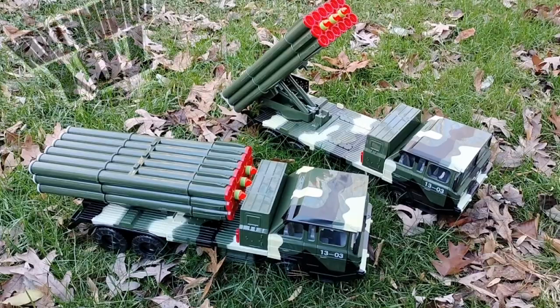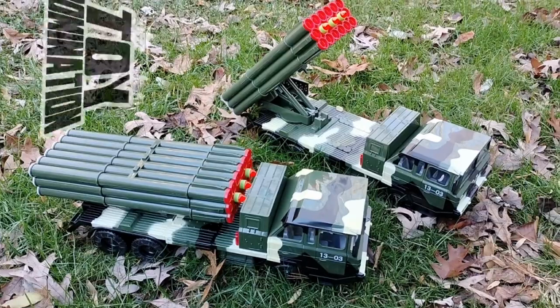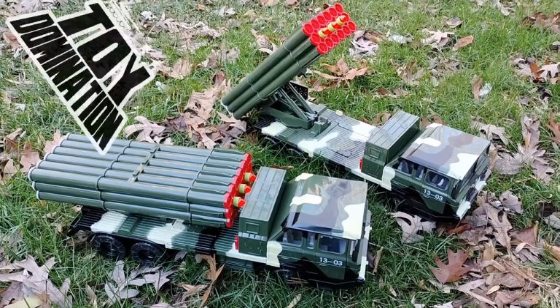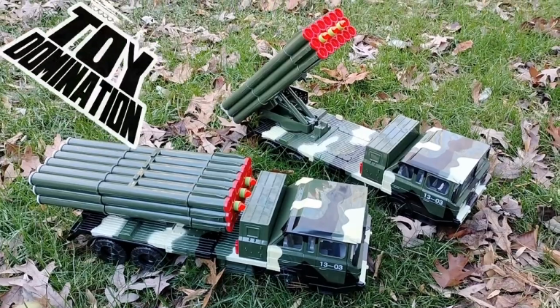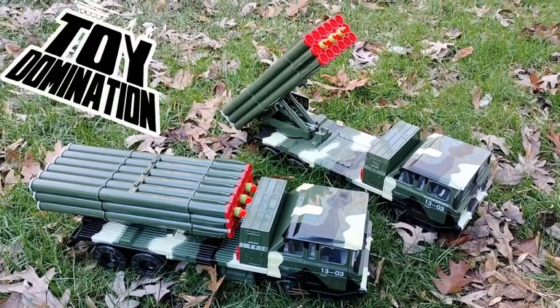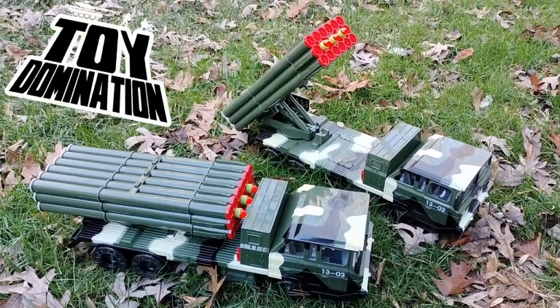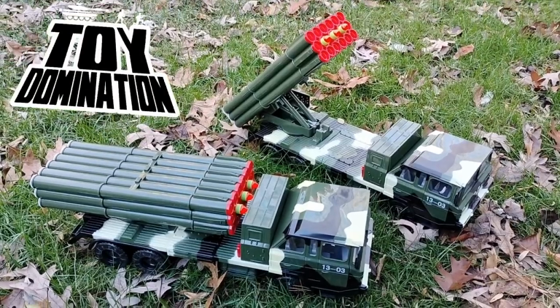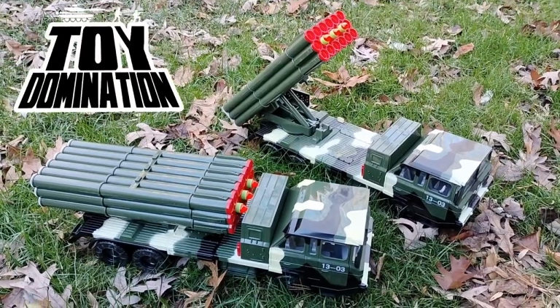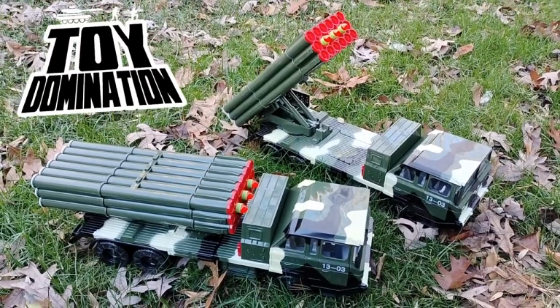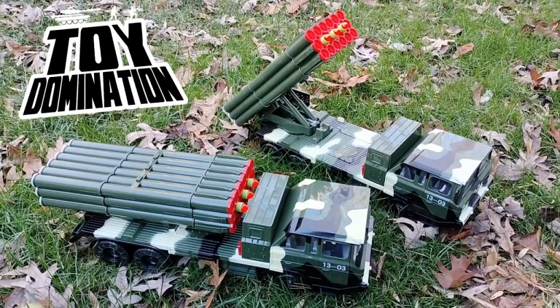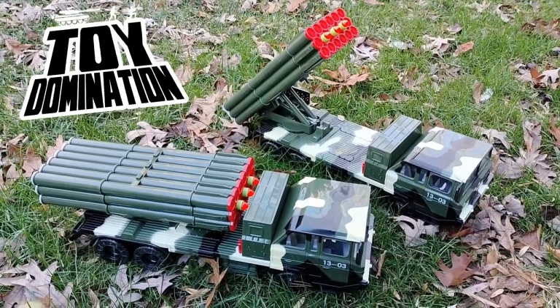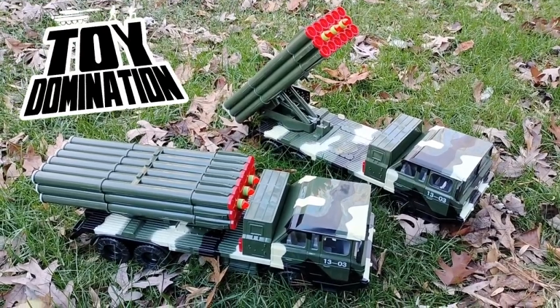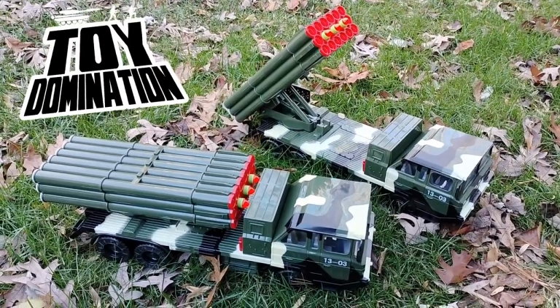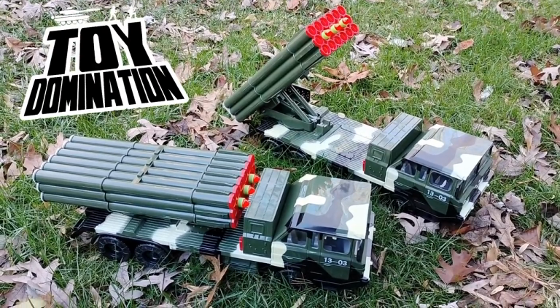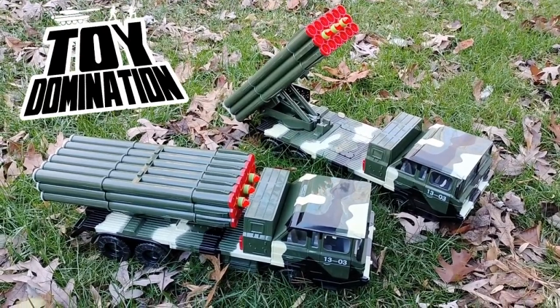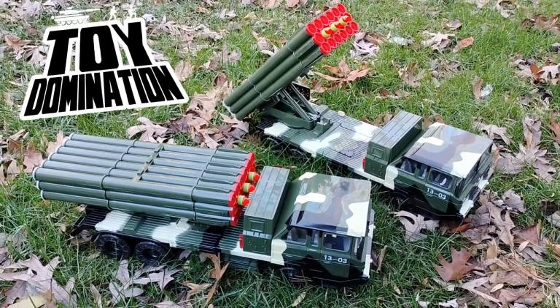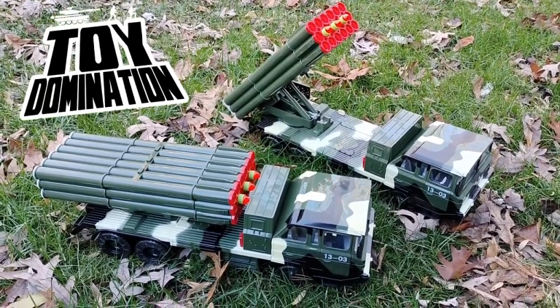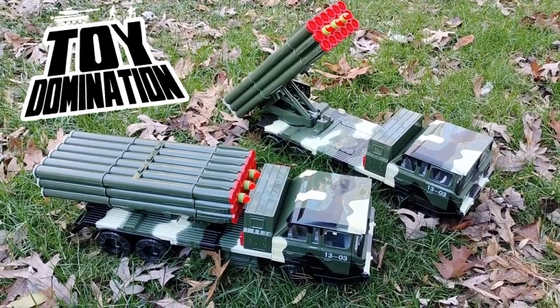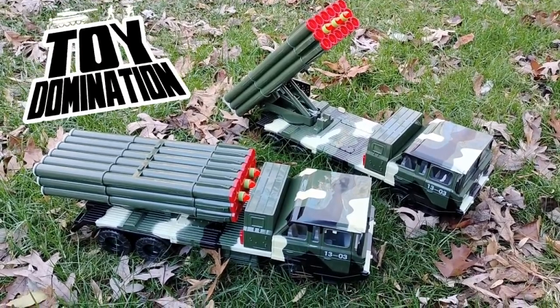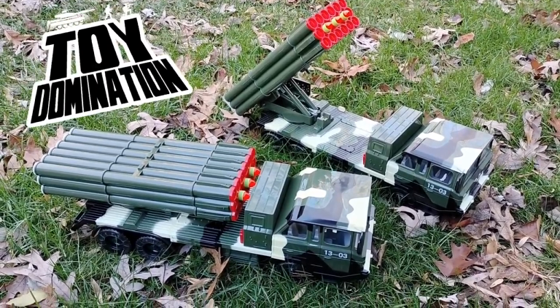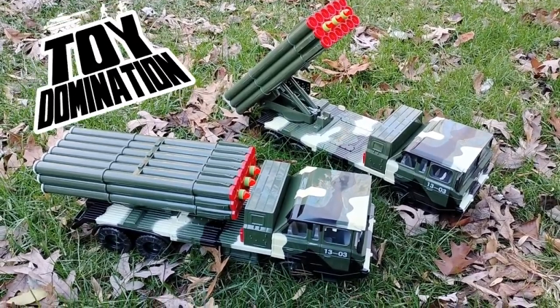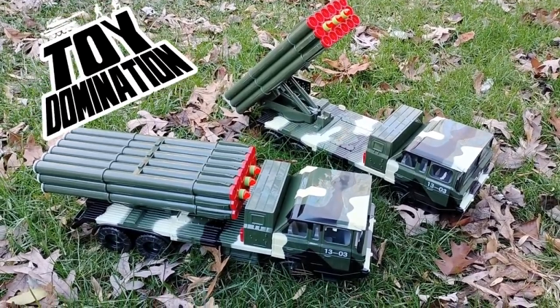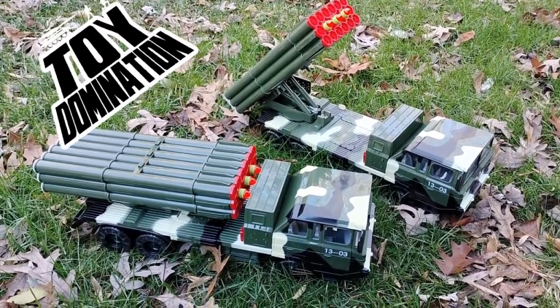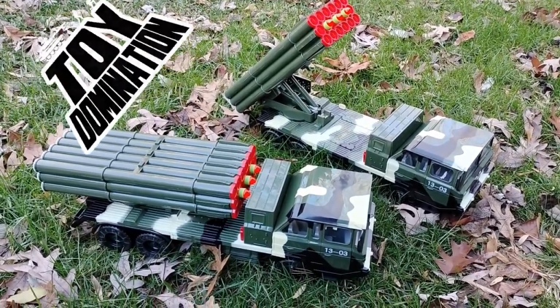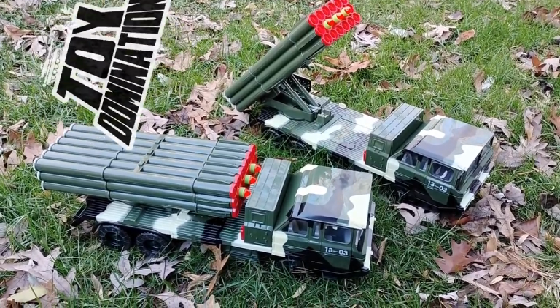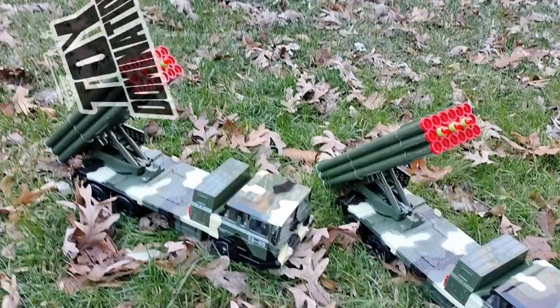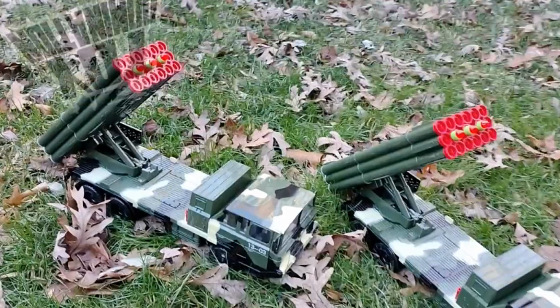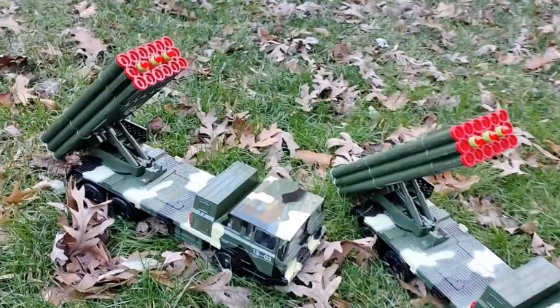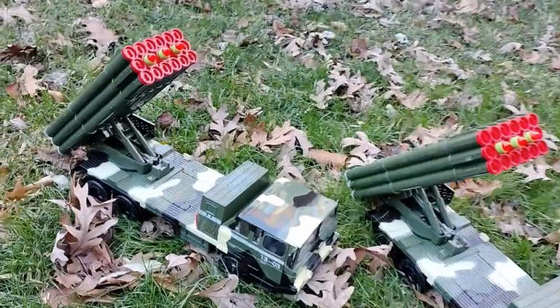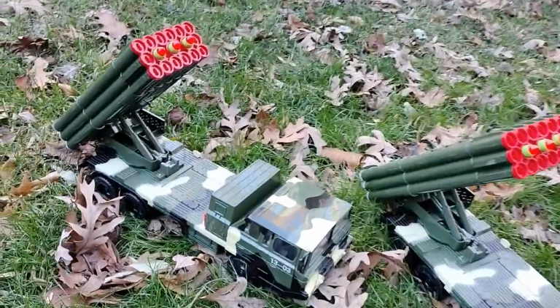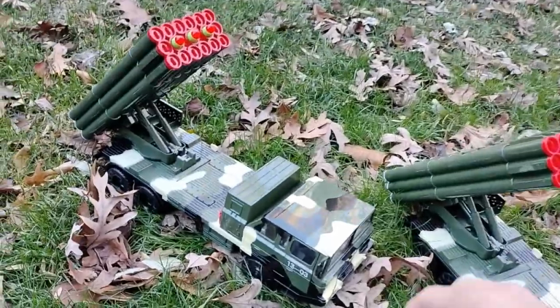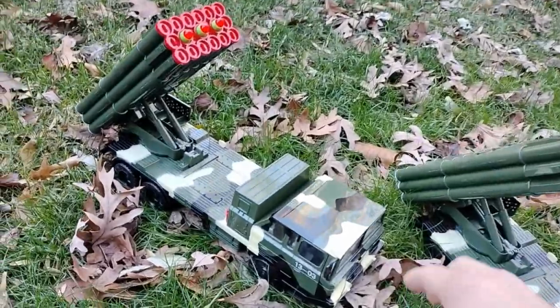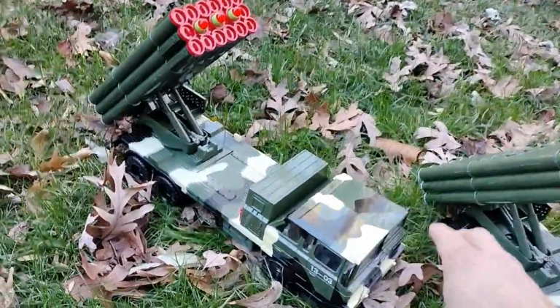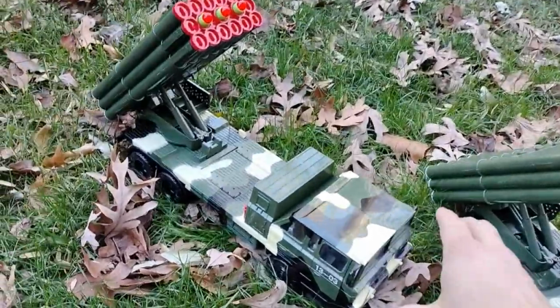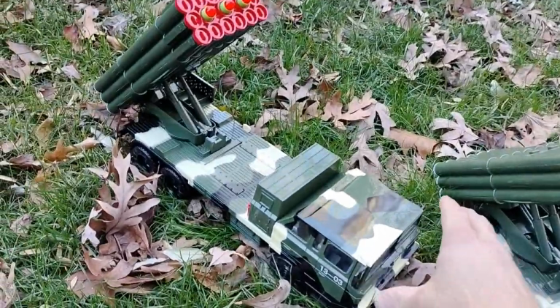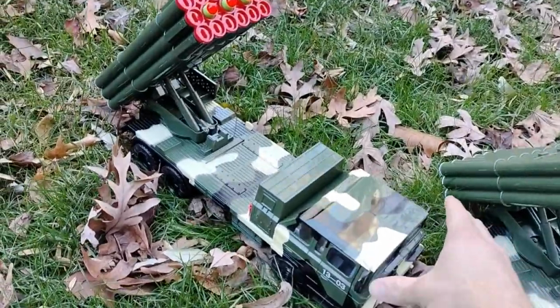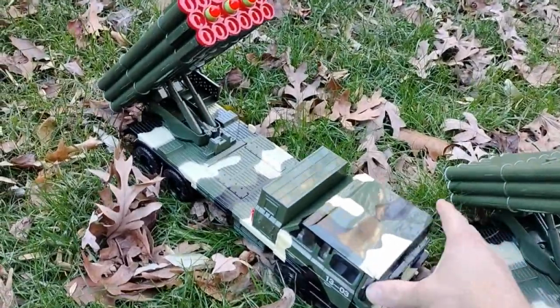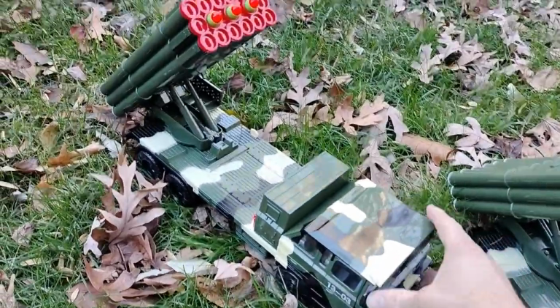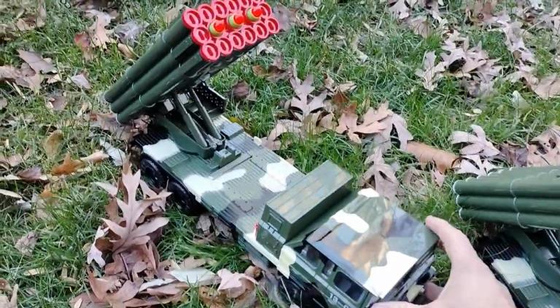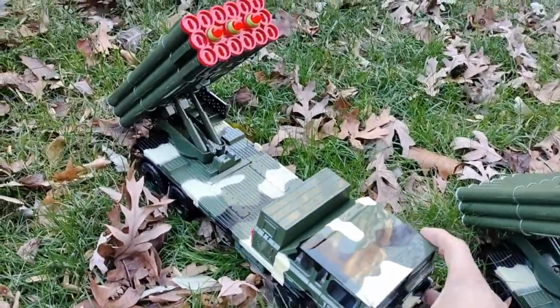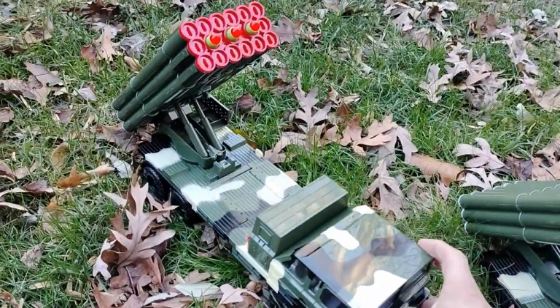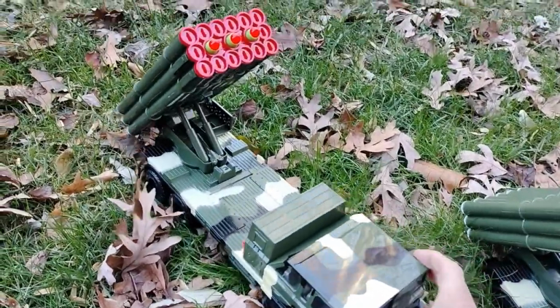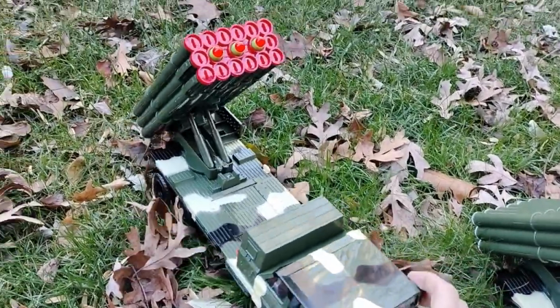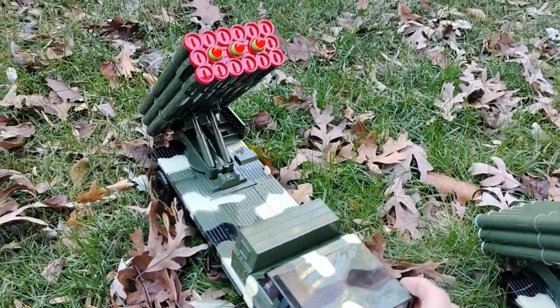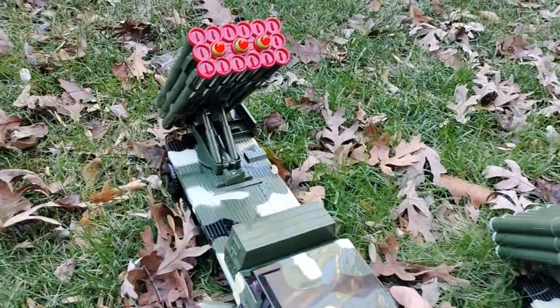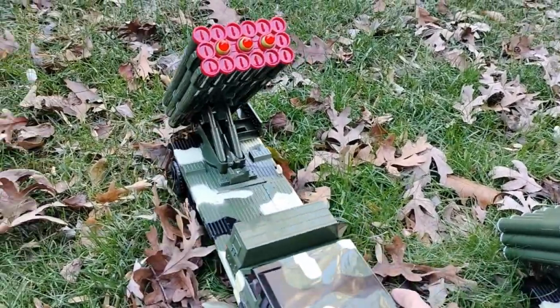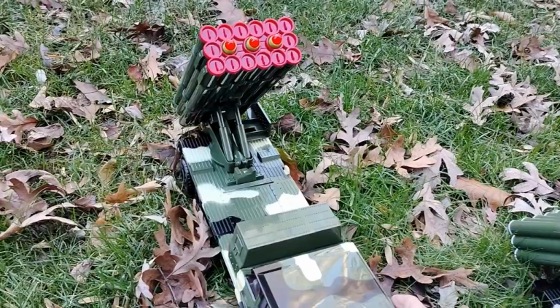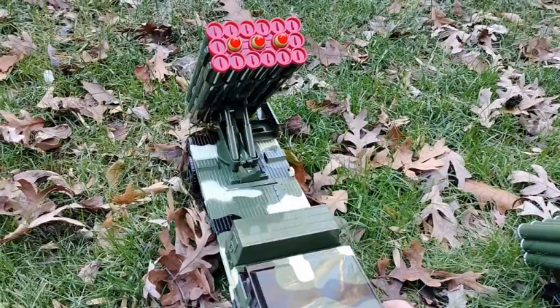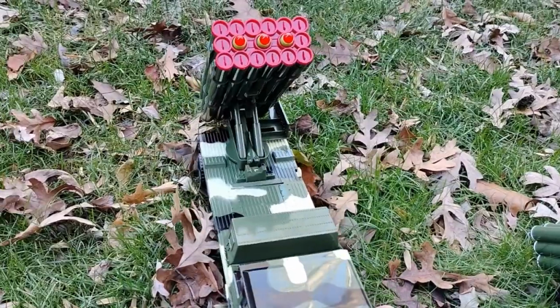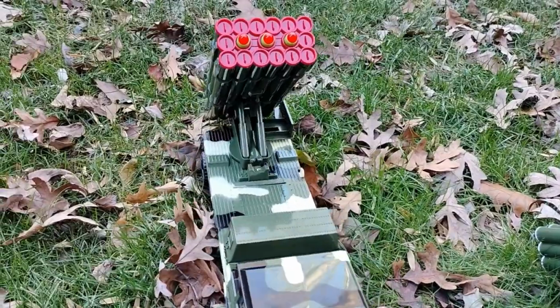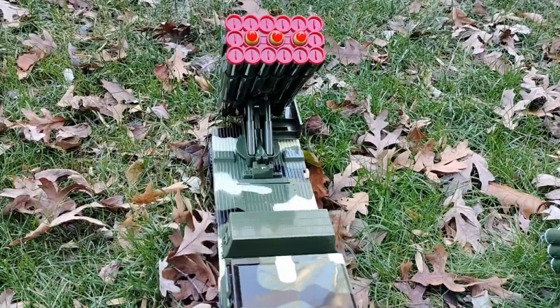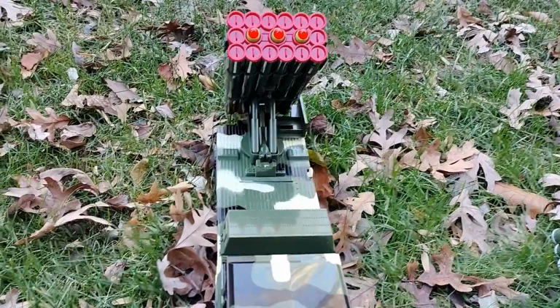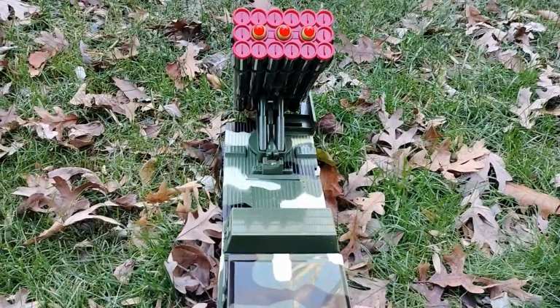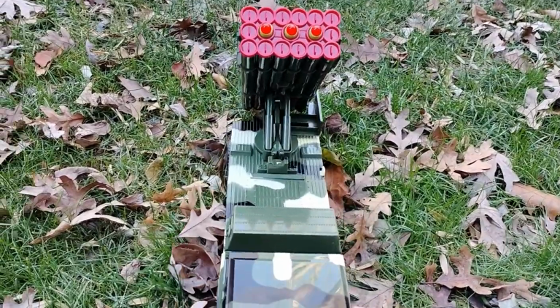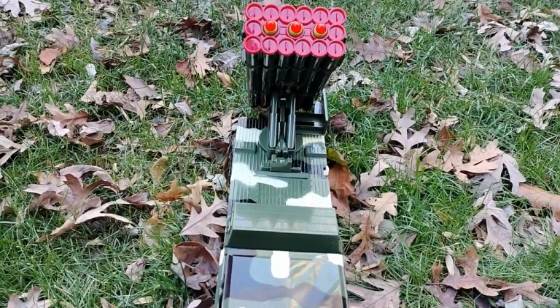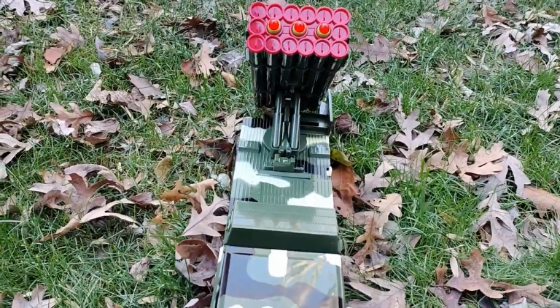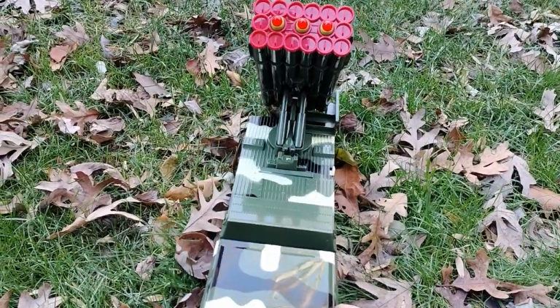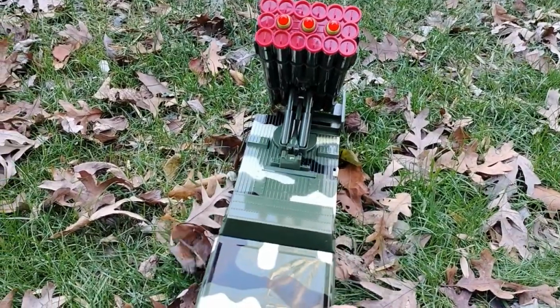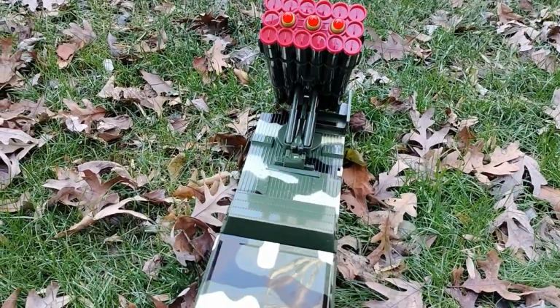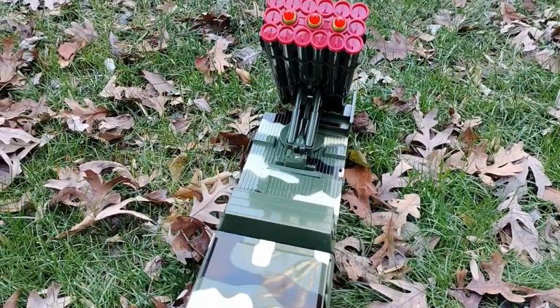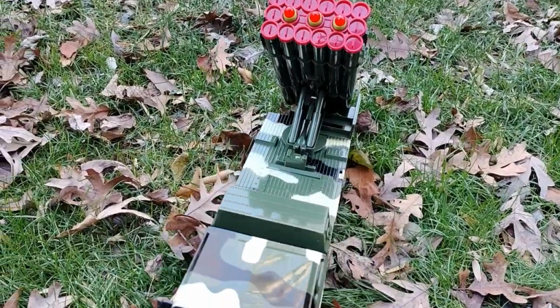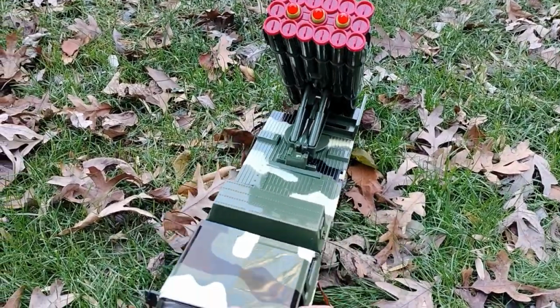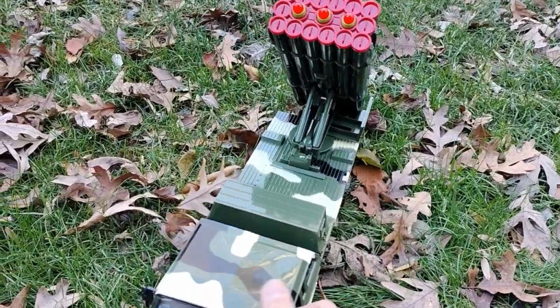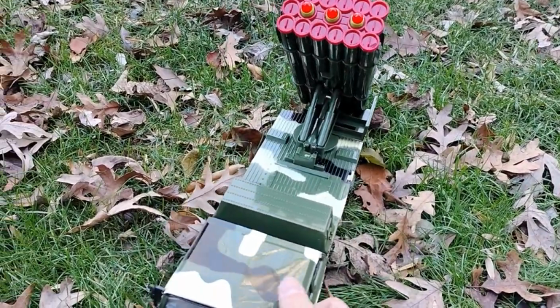Hey, I want to talk about these two cool vehicles I just got. I bought these from Jeremy at Frugal Figure Finders on Facebook.